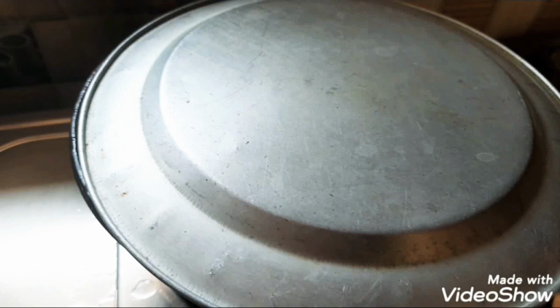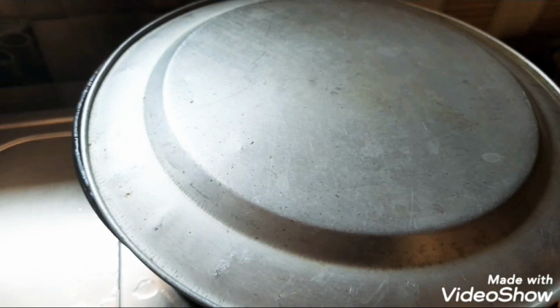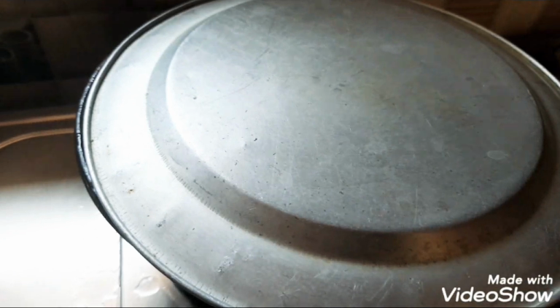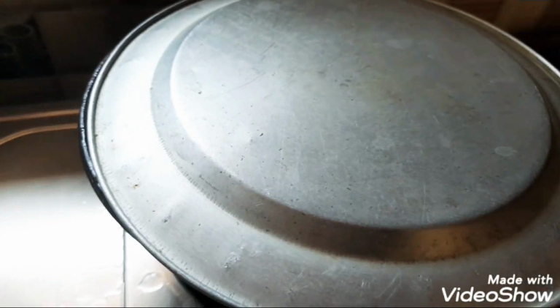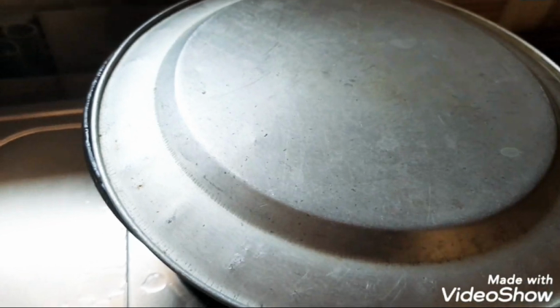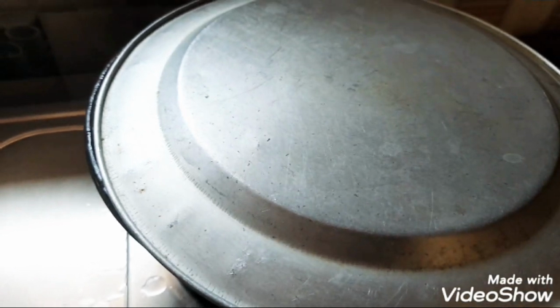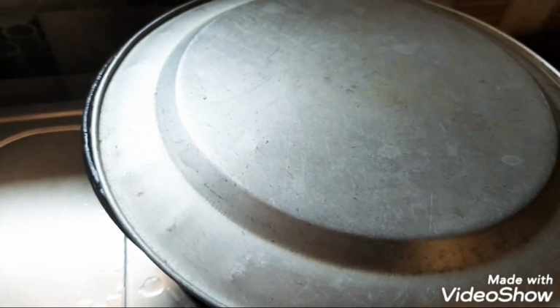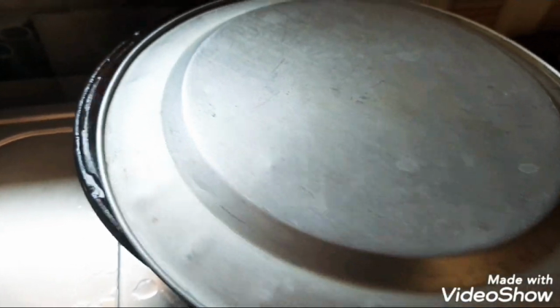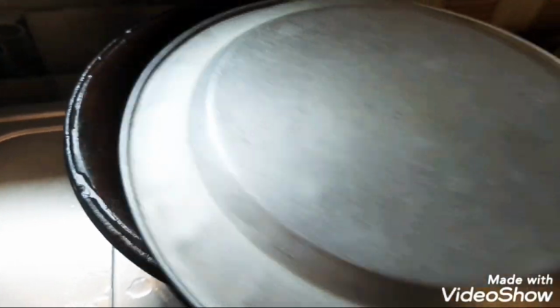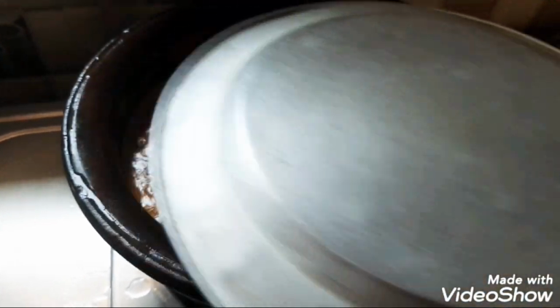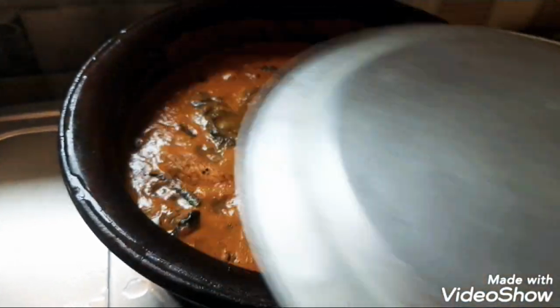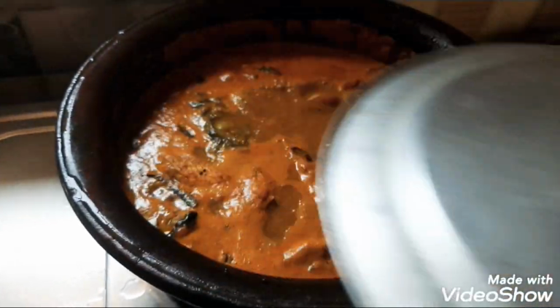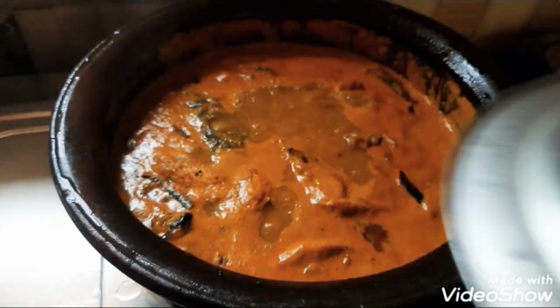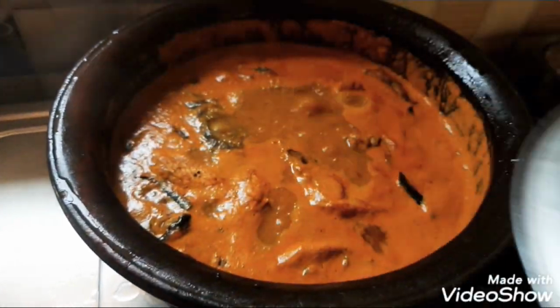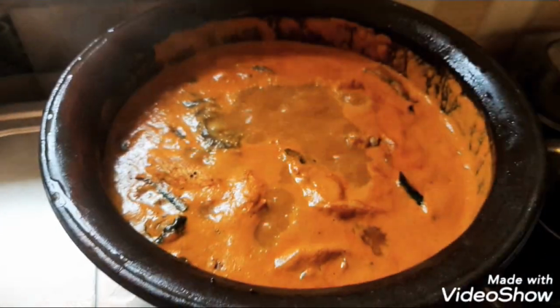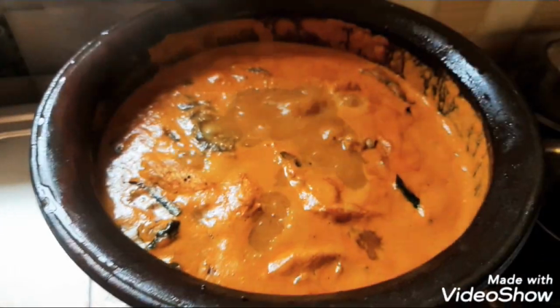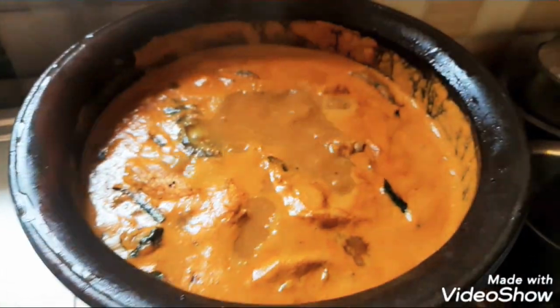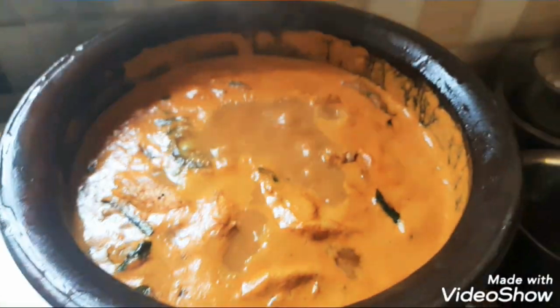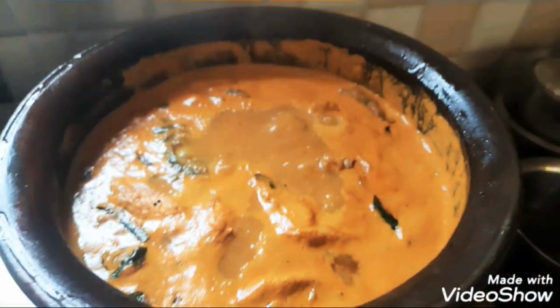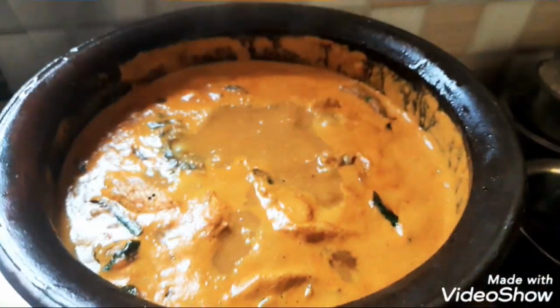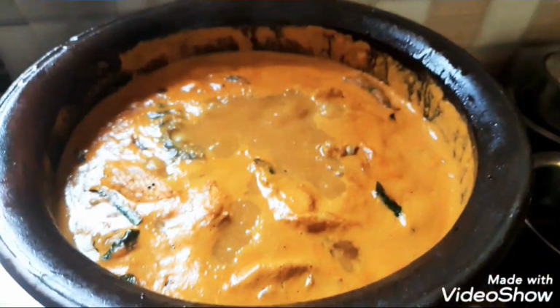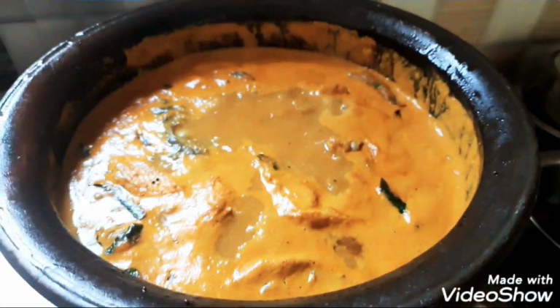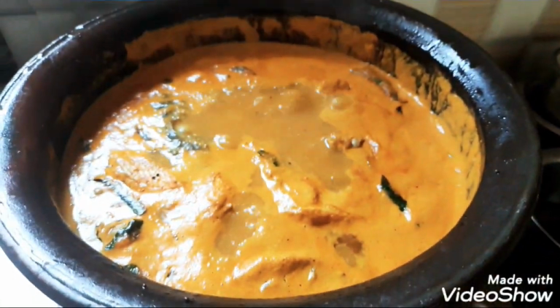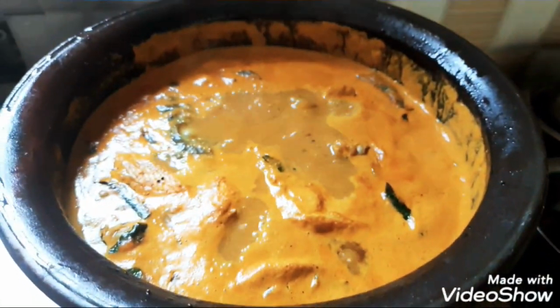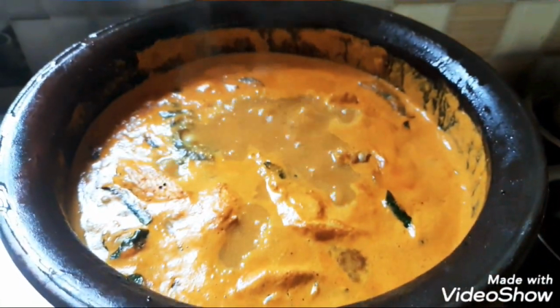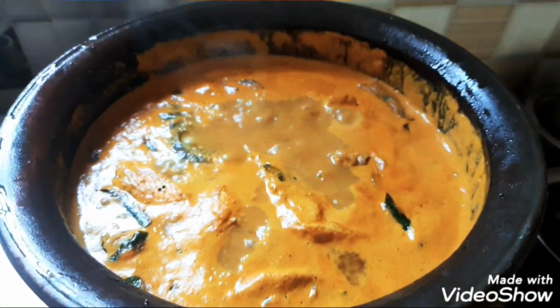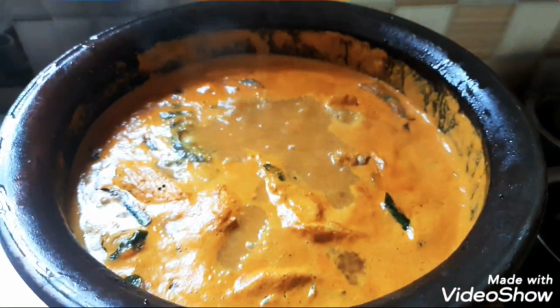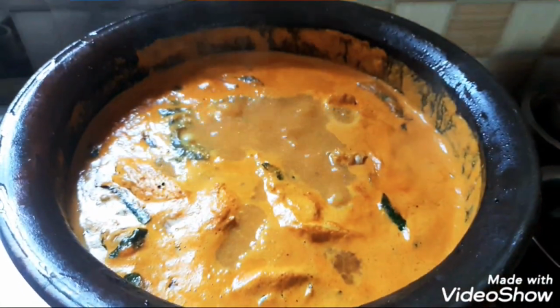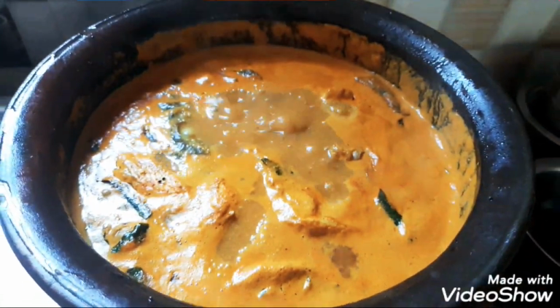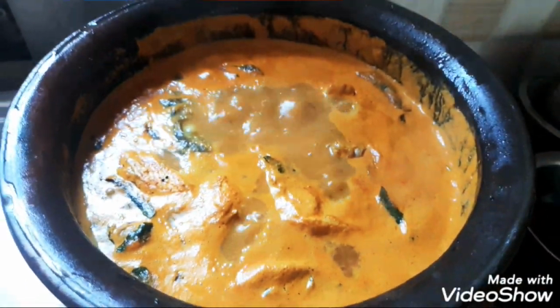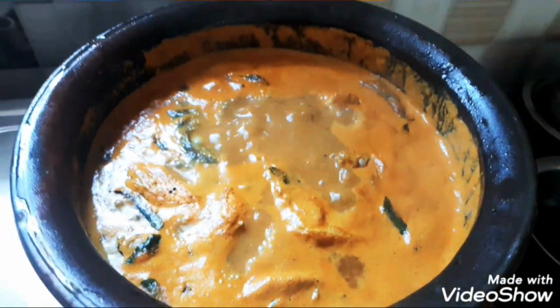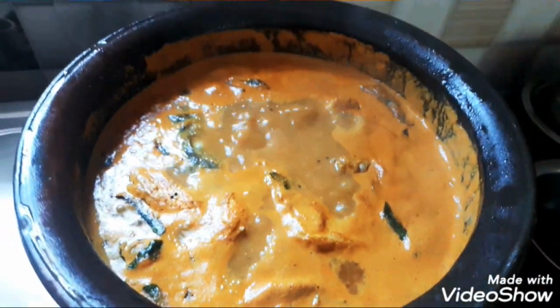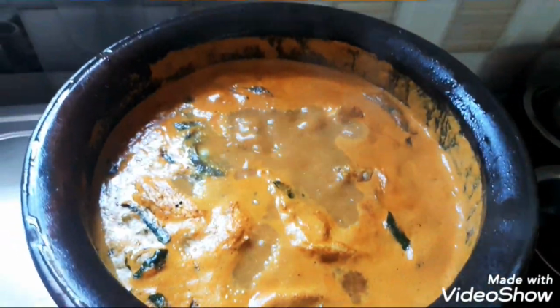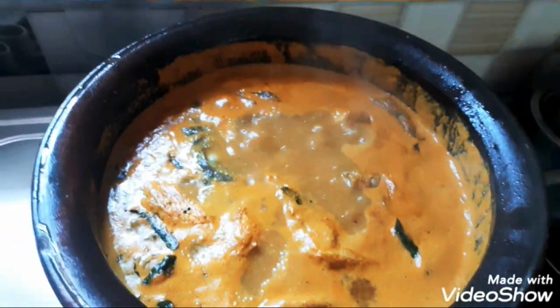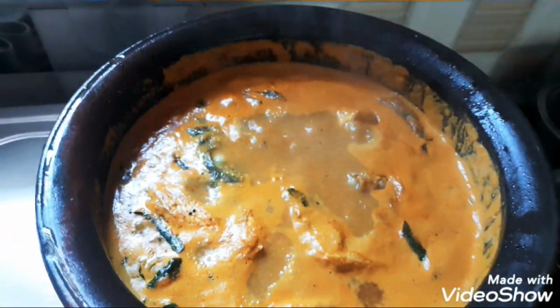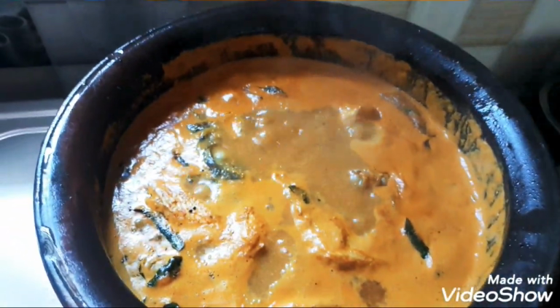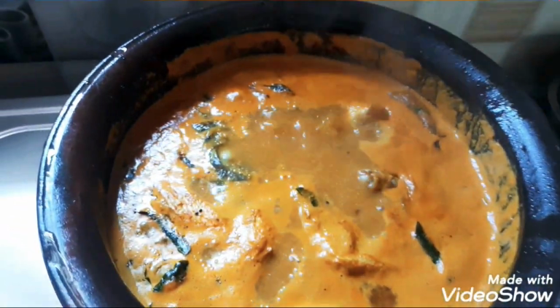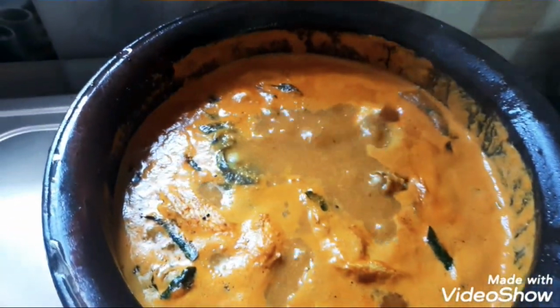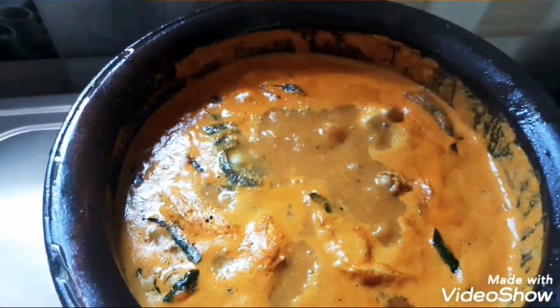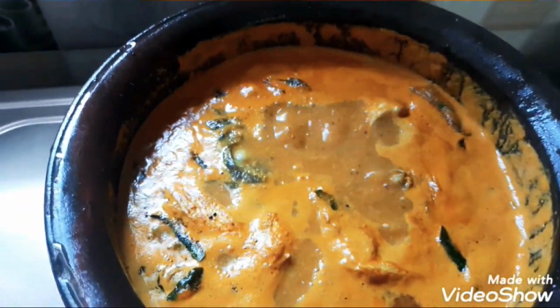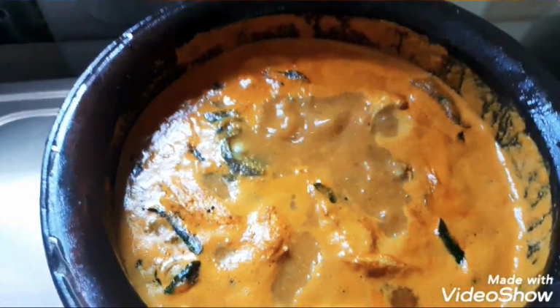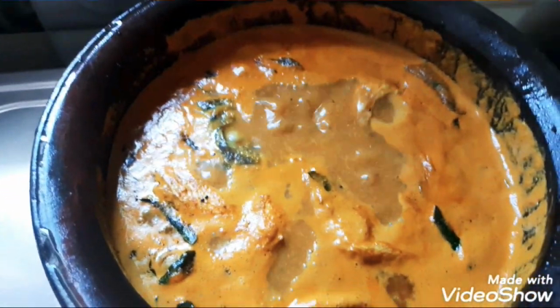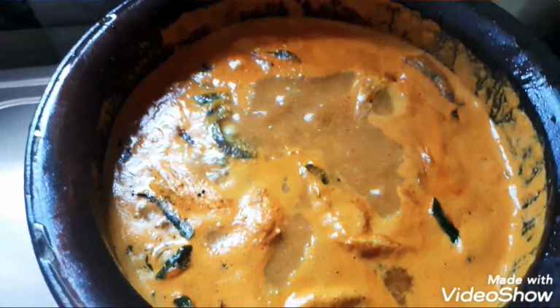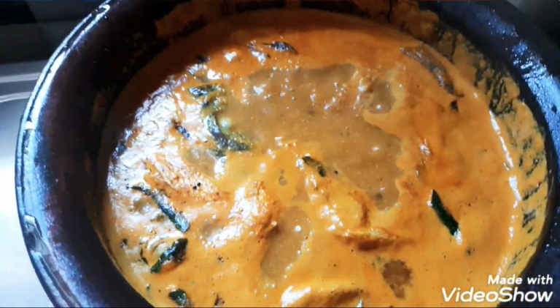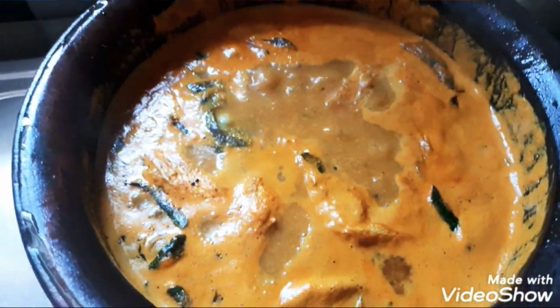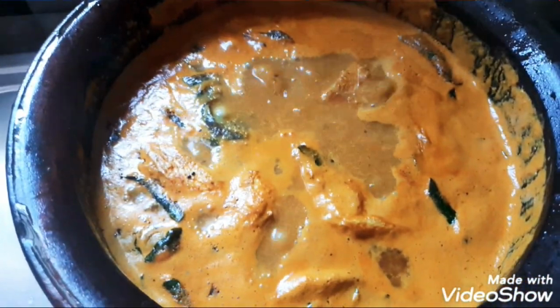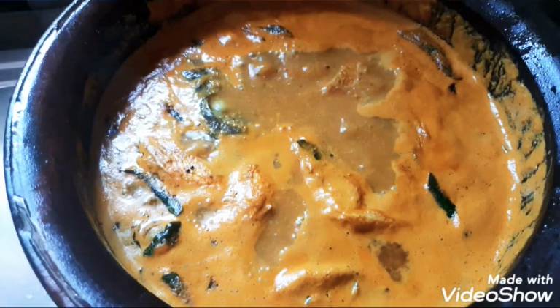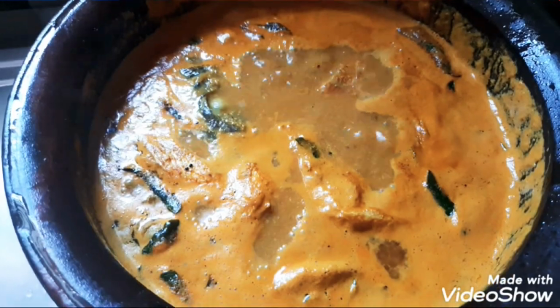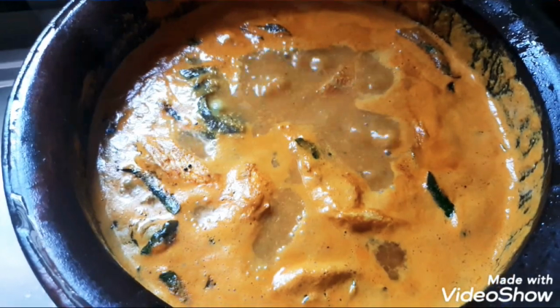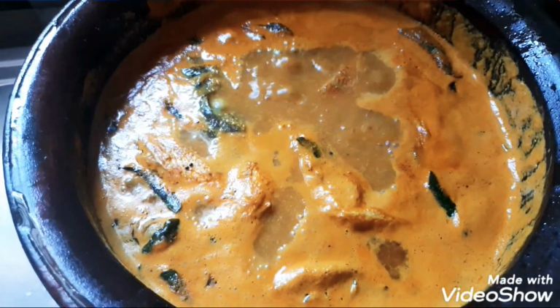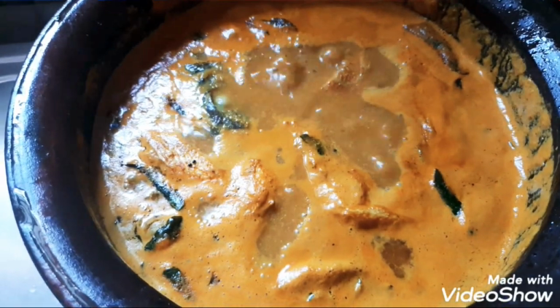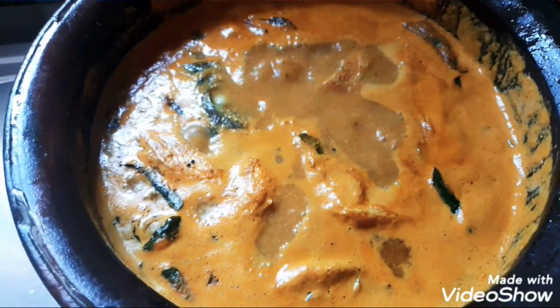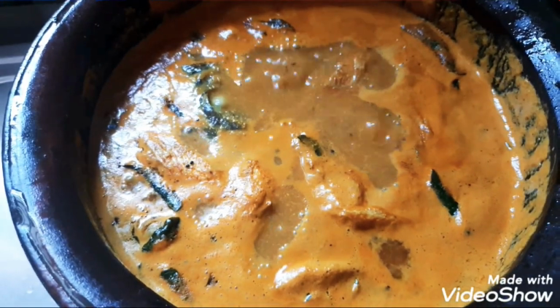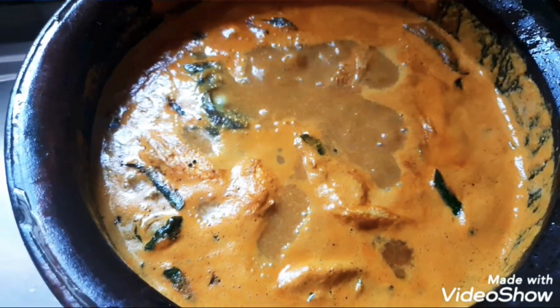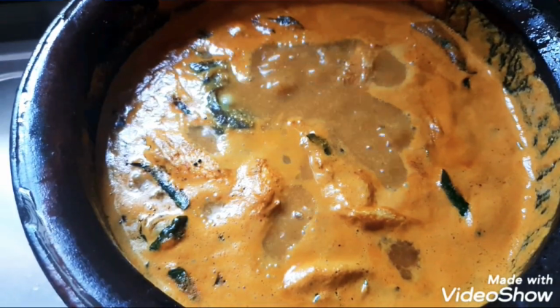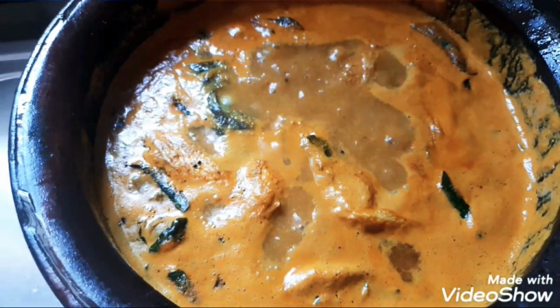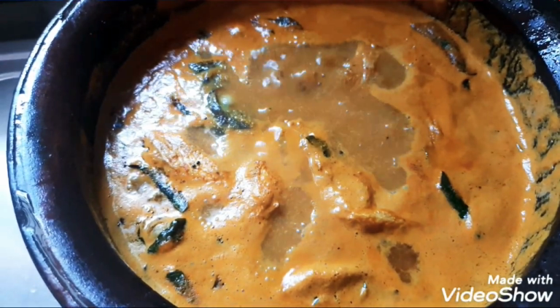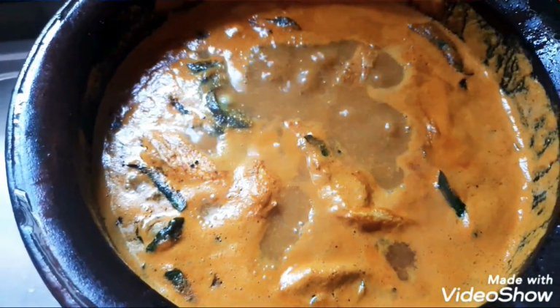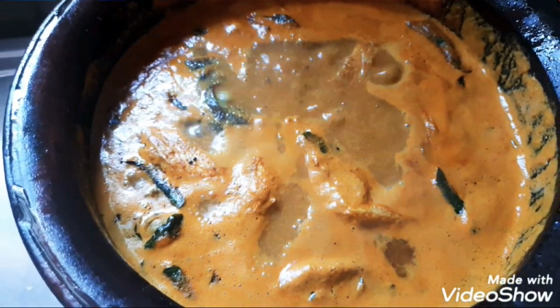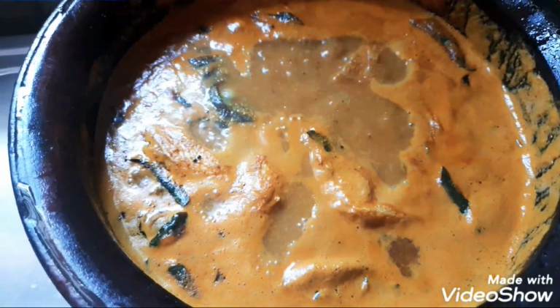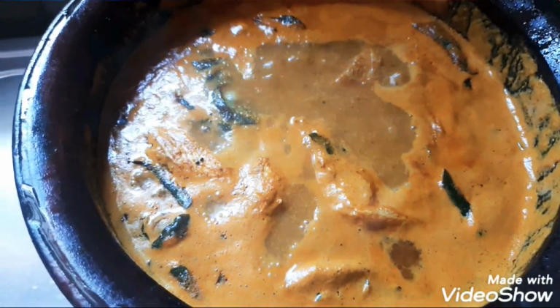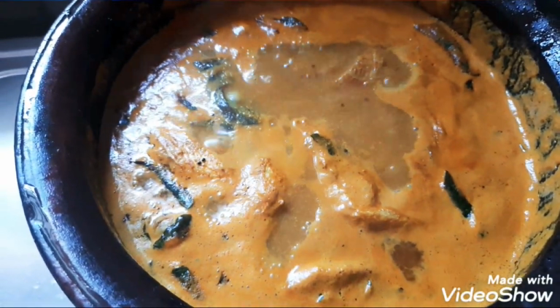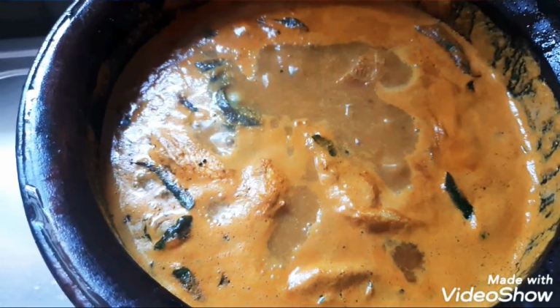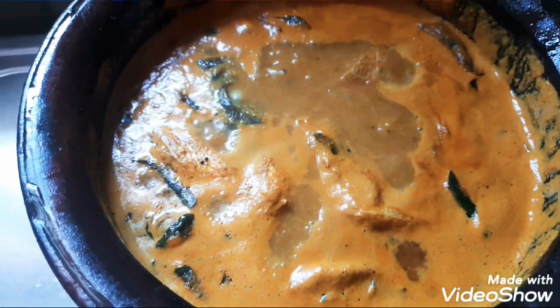Hi friends, welcome to our channel. What are all recipes for our channel? Fish Columbus — I'm doing this one on our channel.